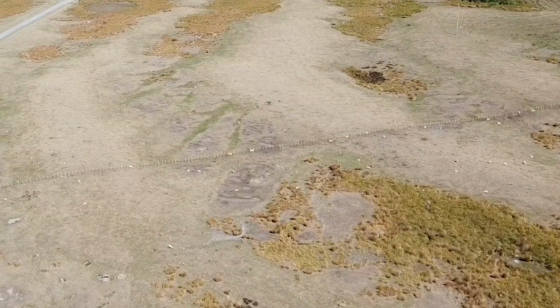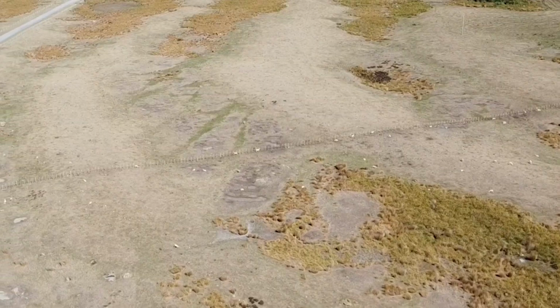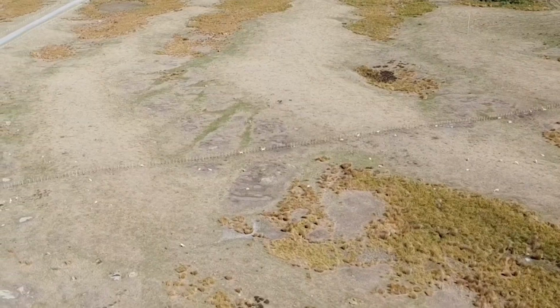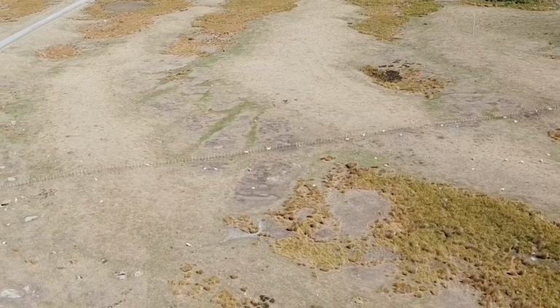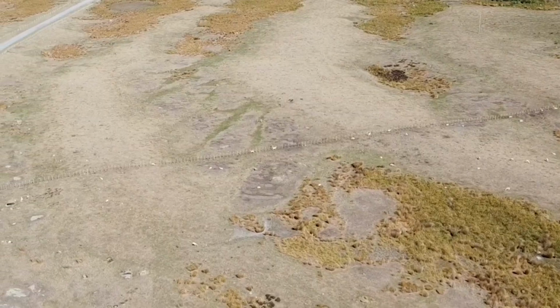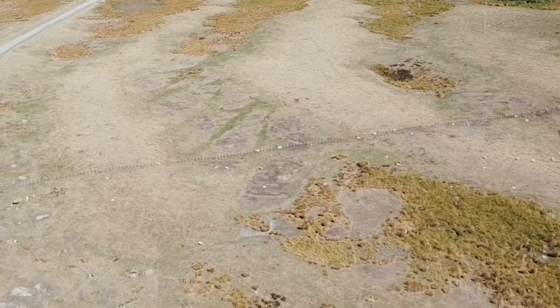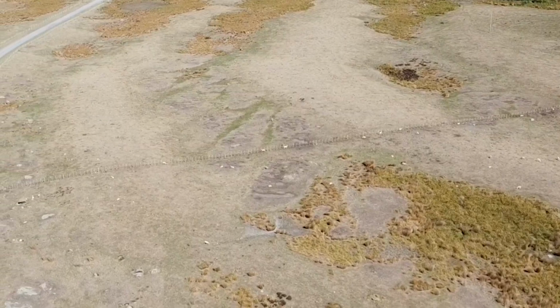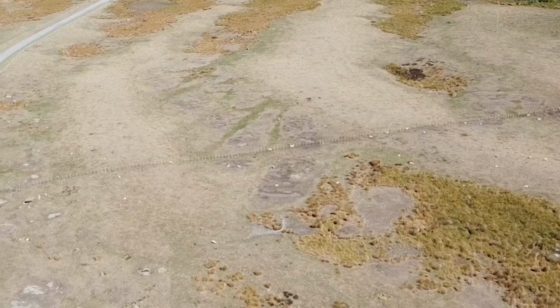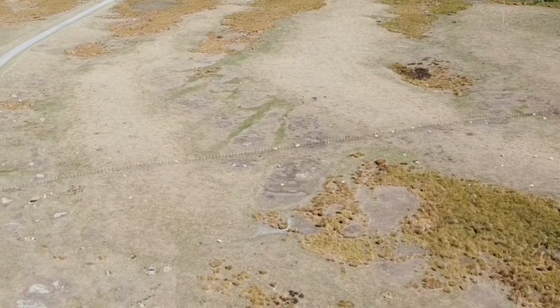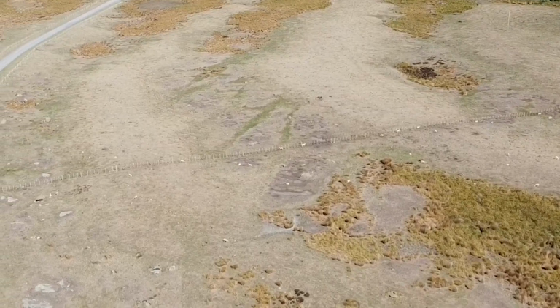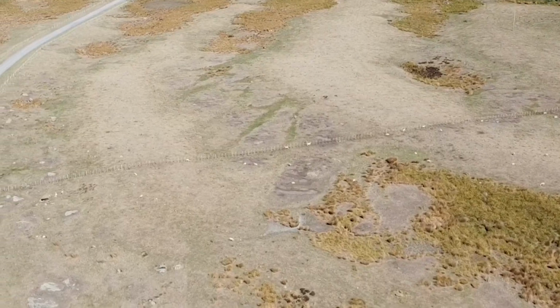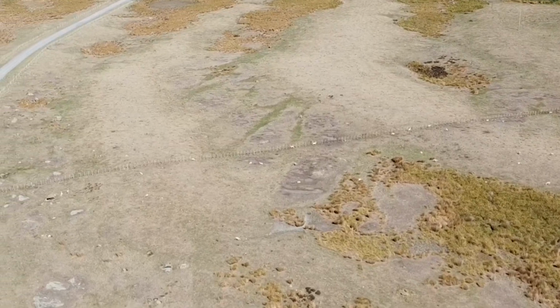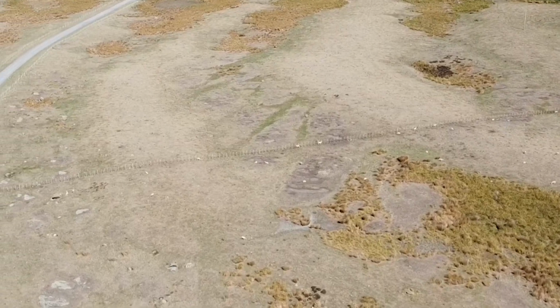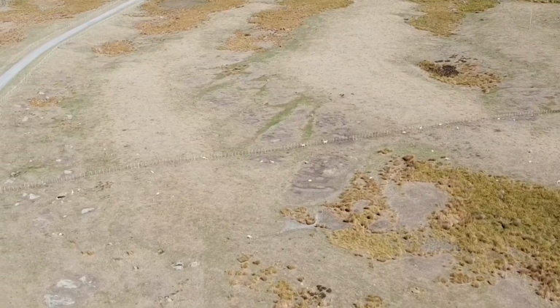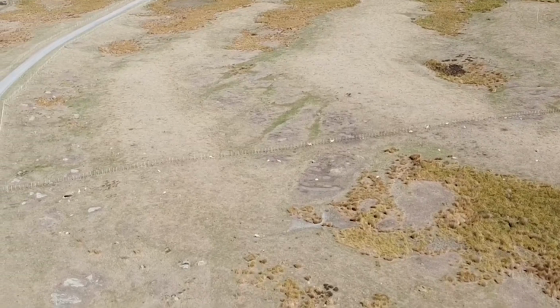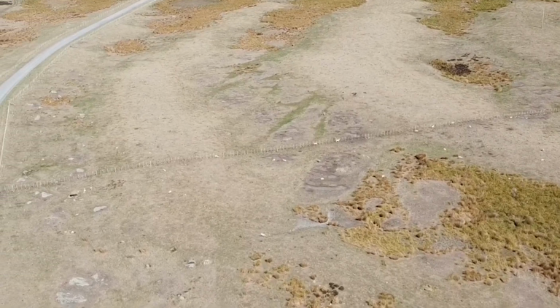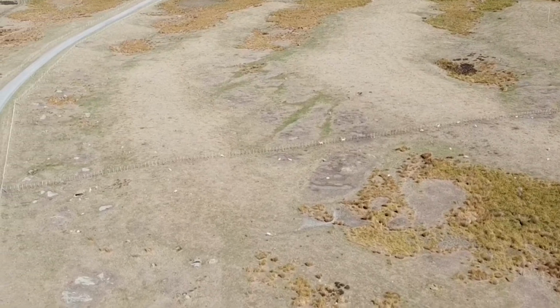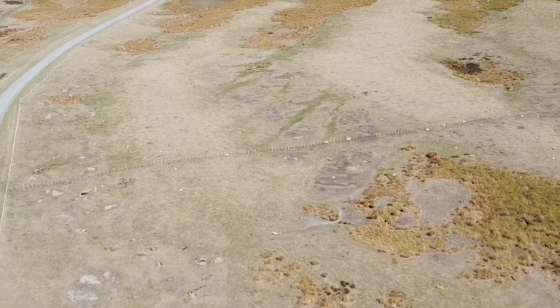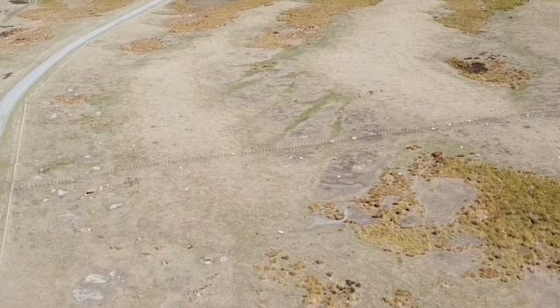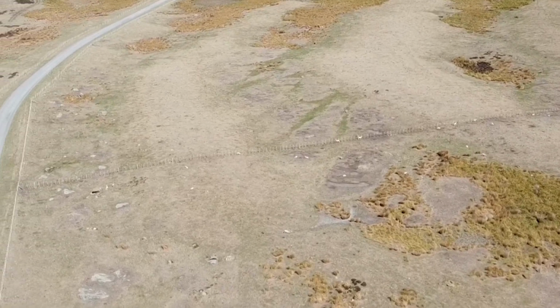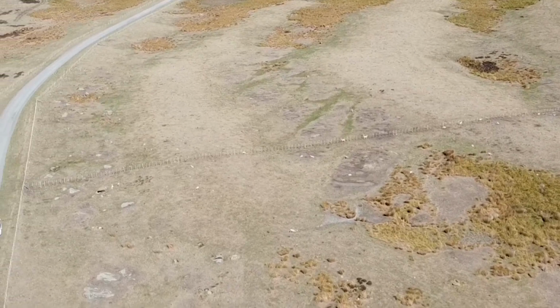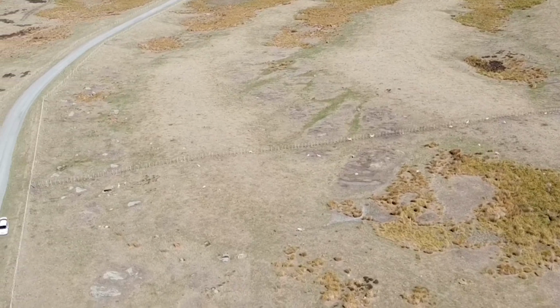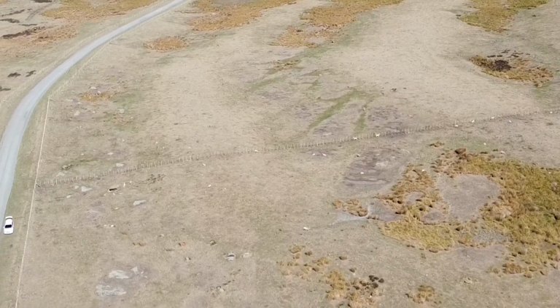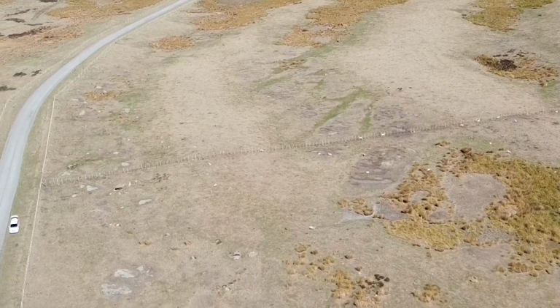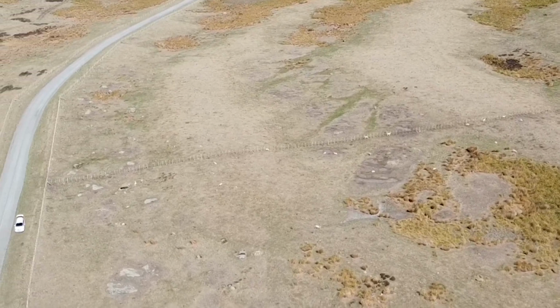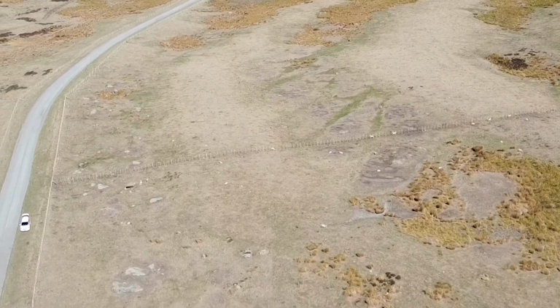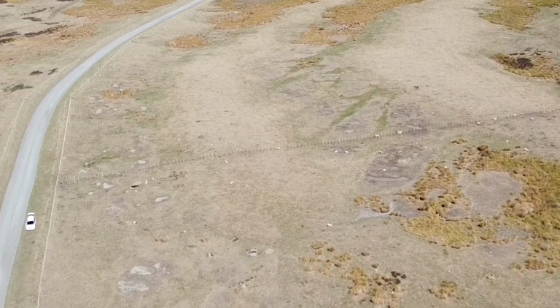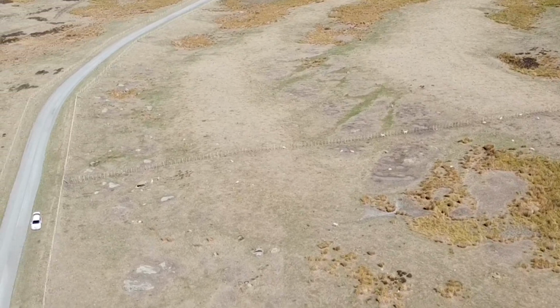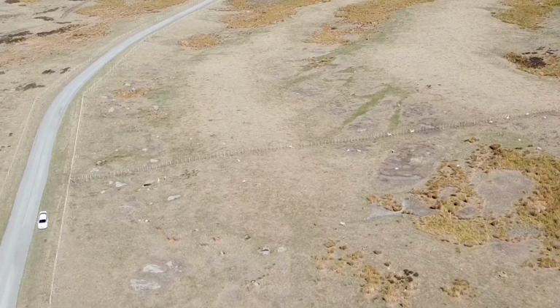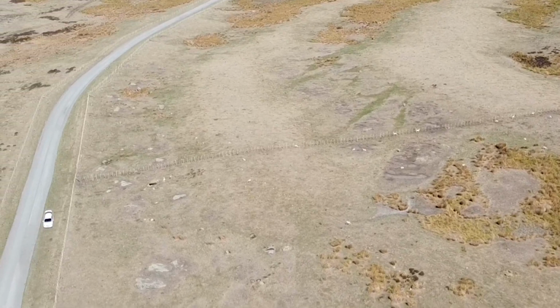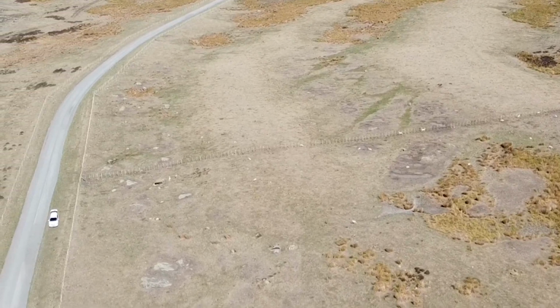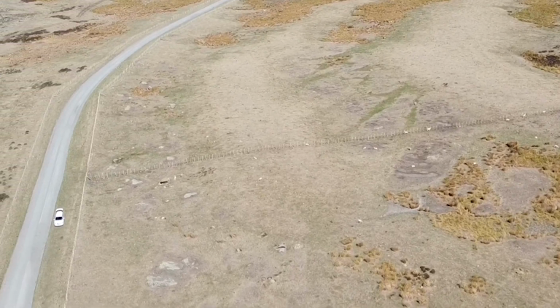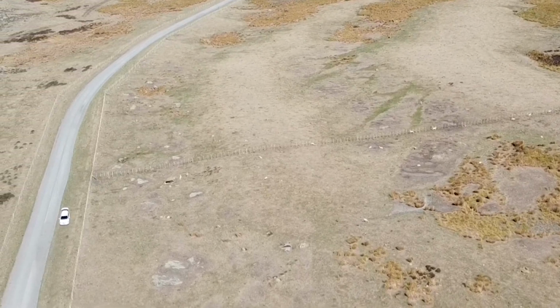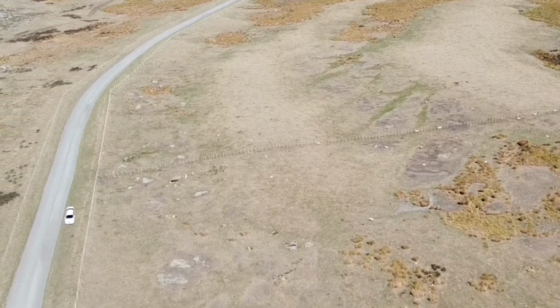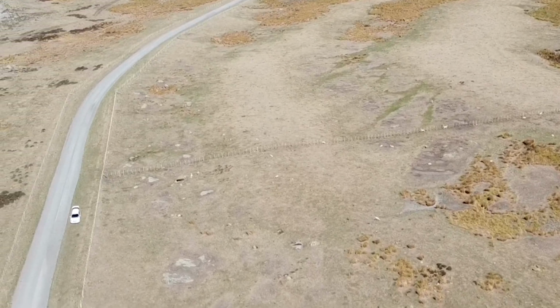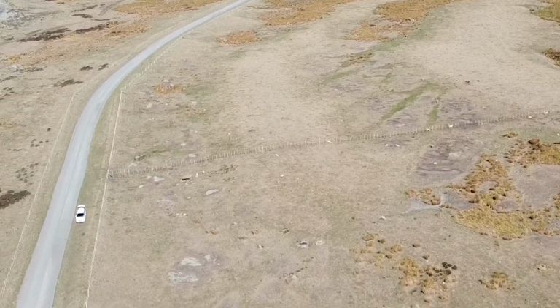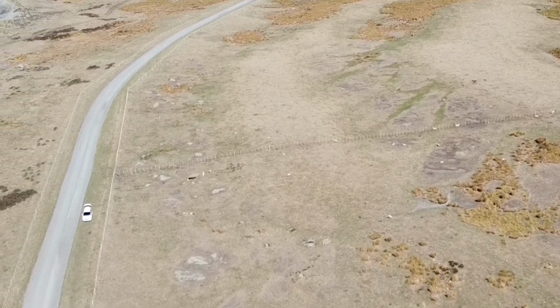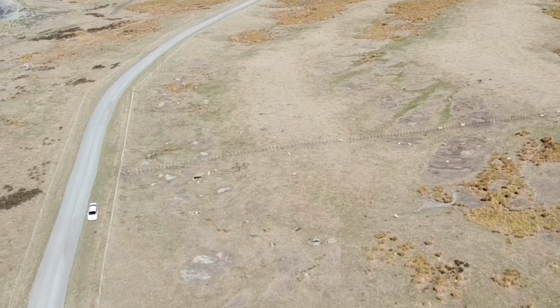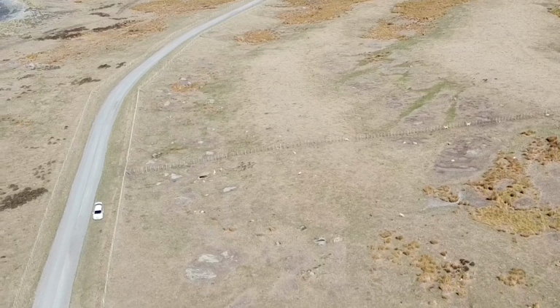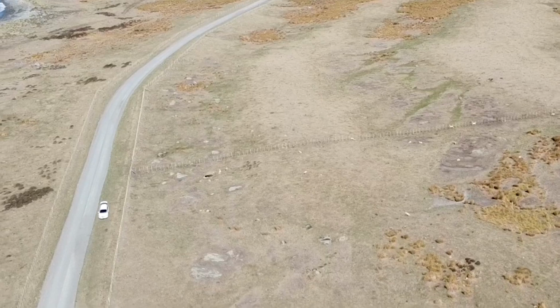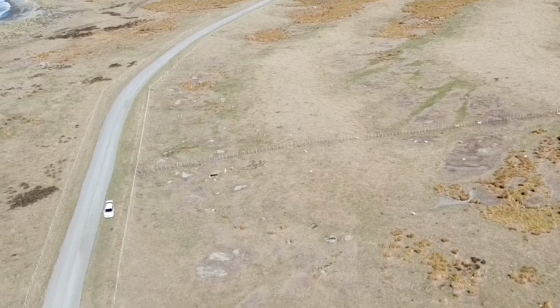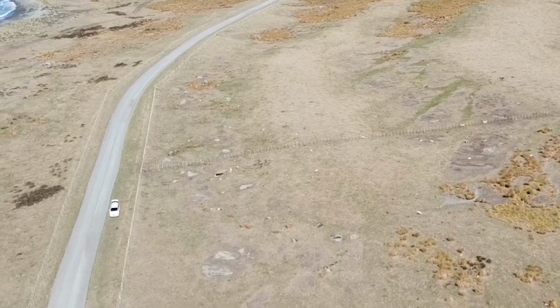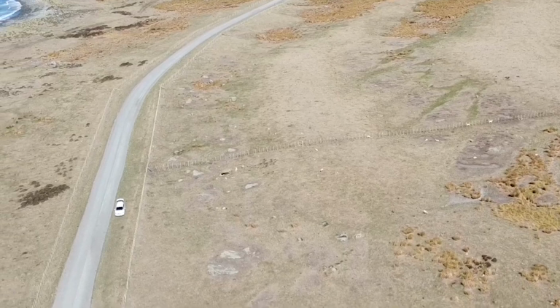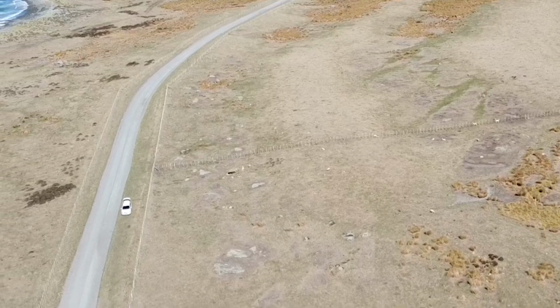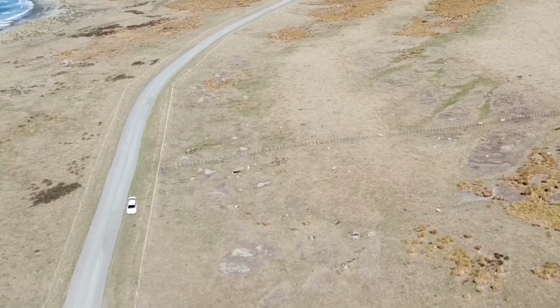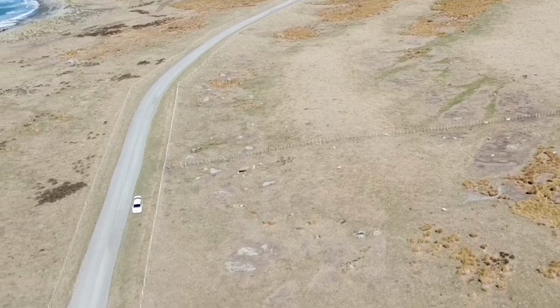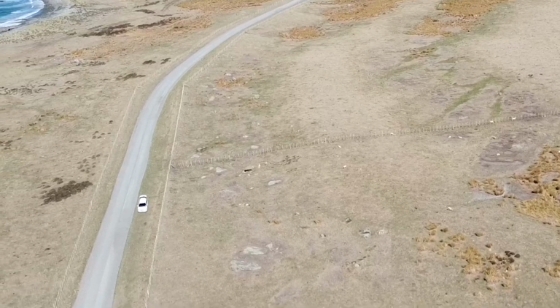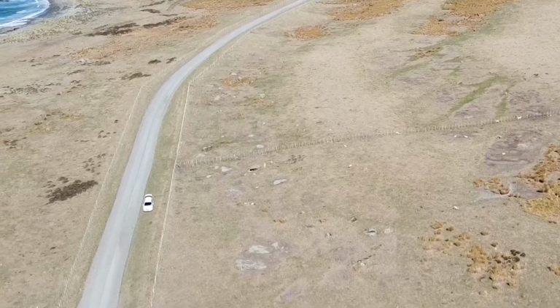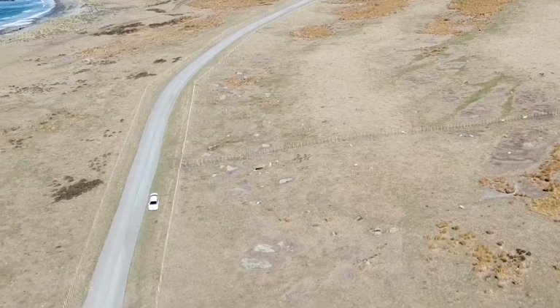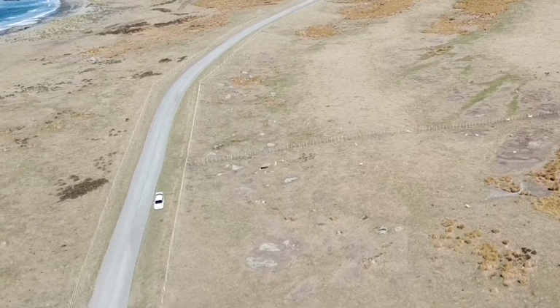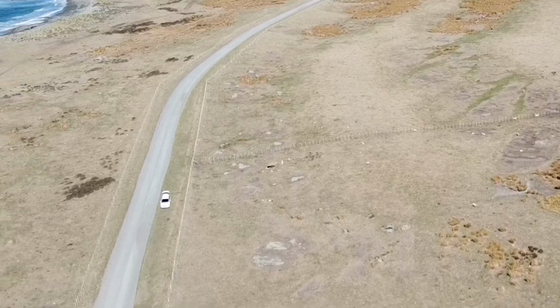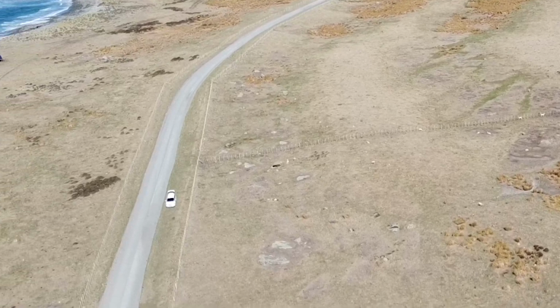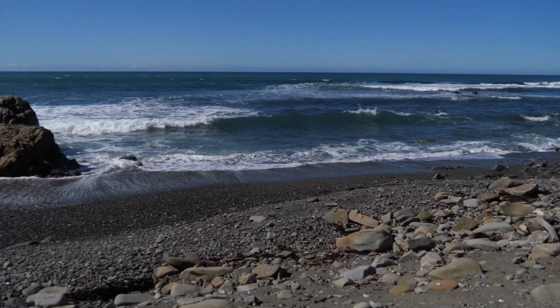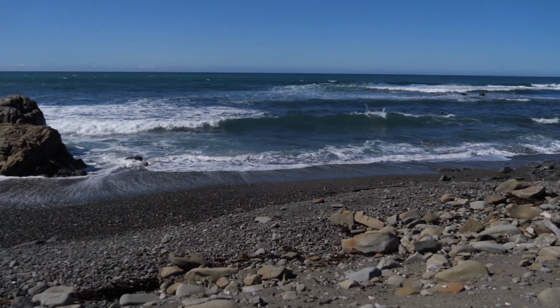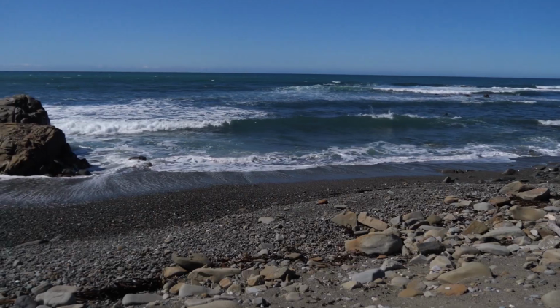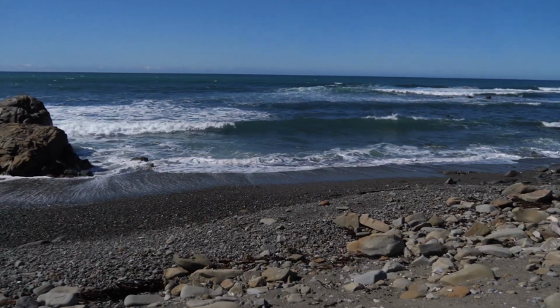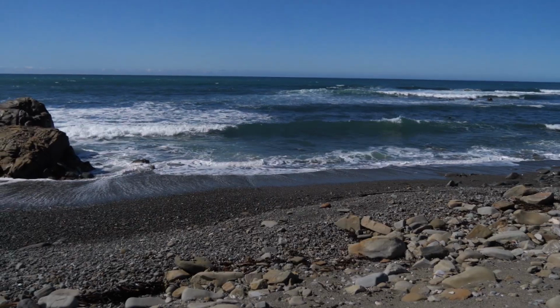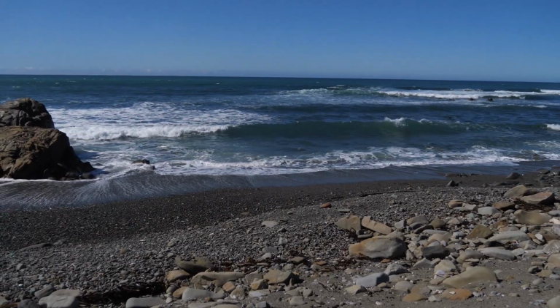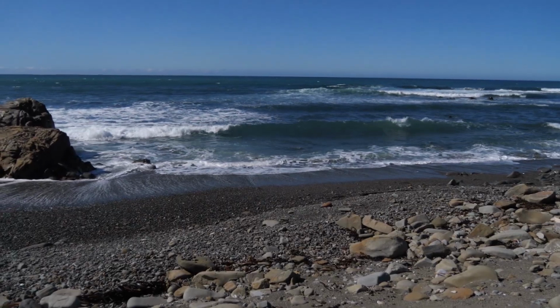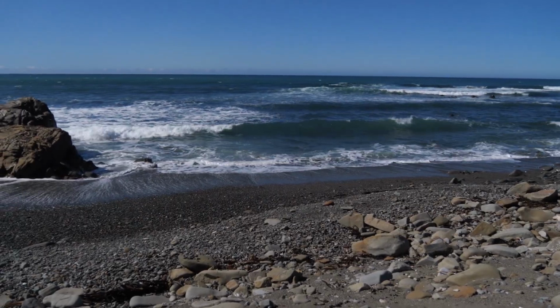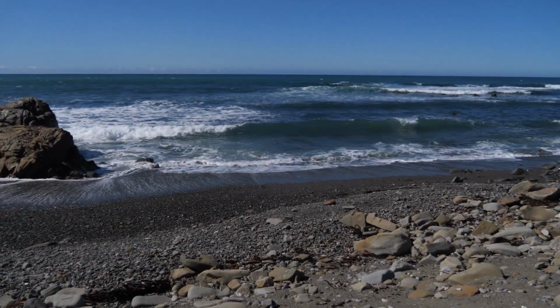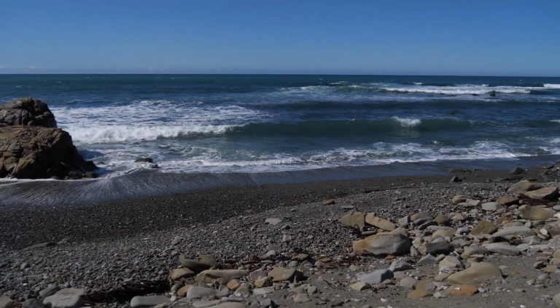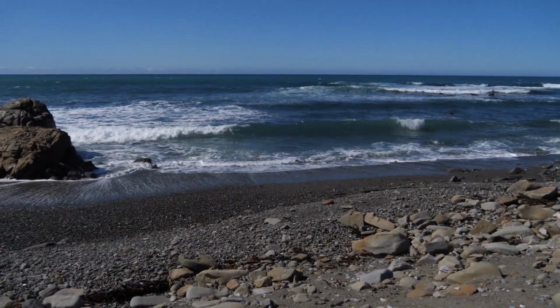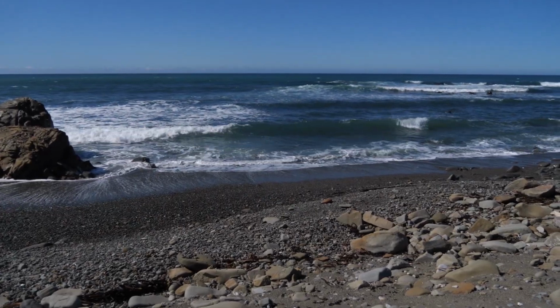So there you have it — a fantastic sequence of raised beach ridges on the east coast of New Zealand.